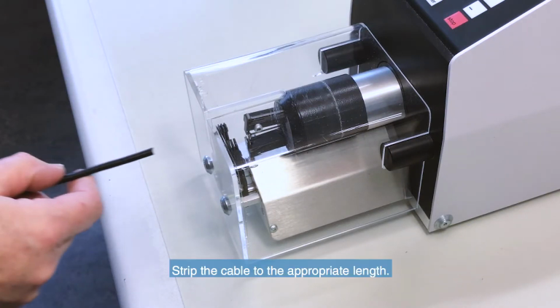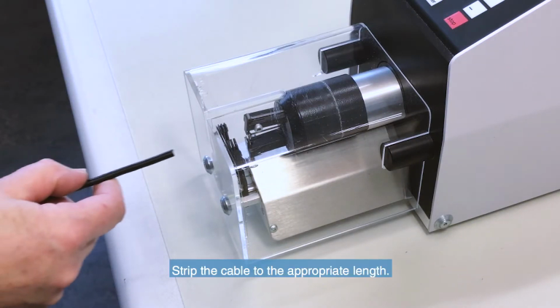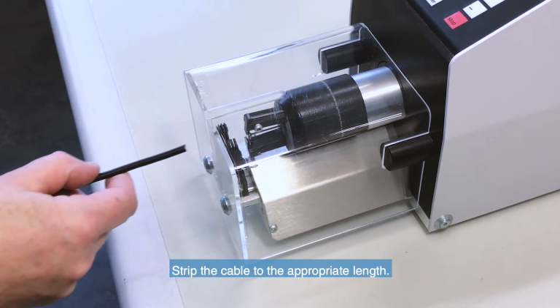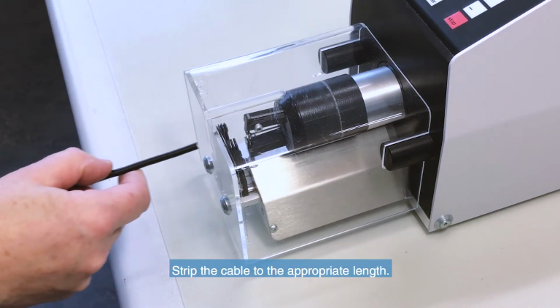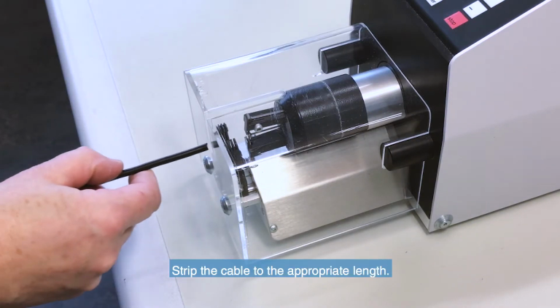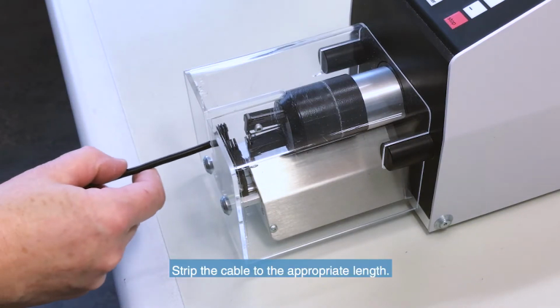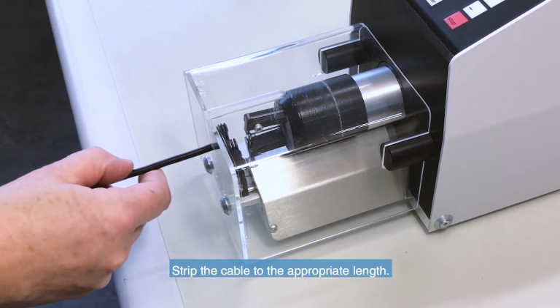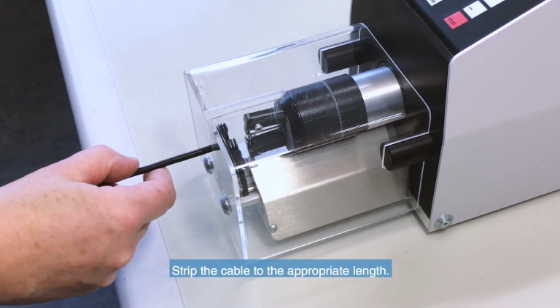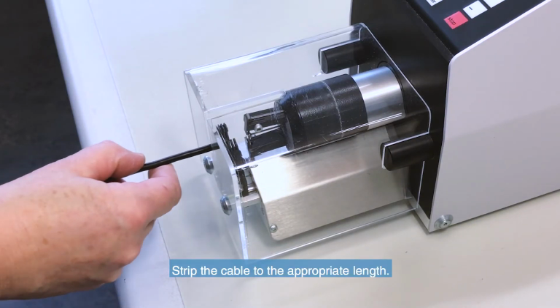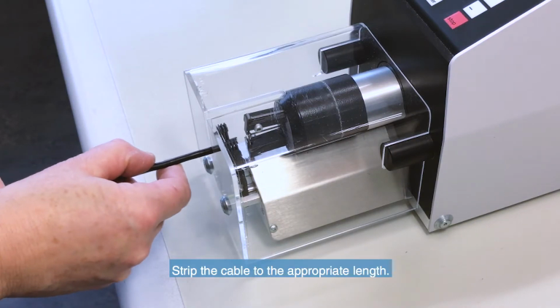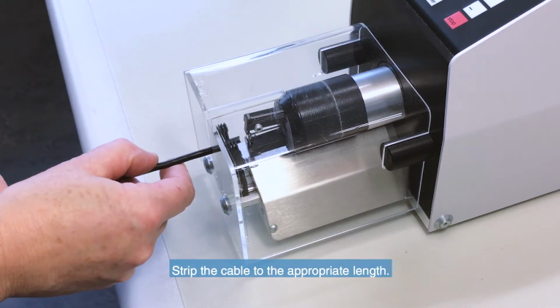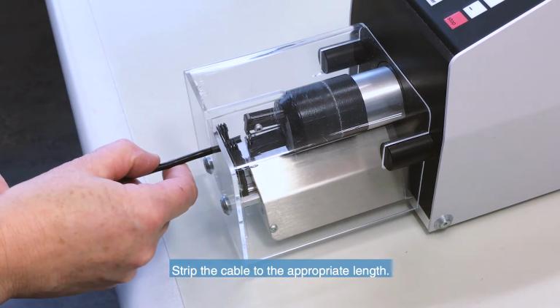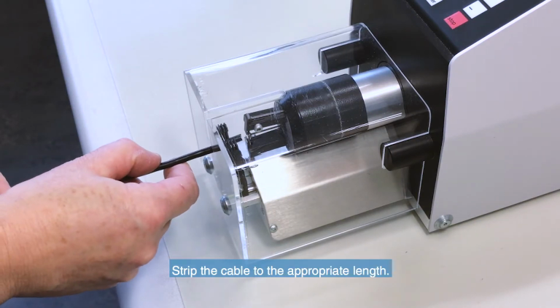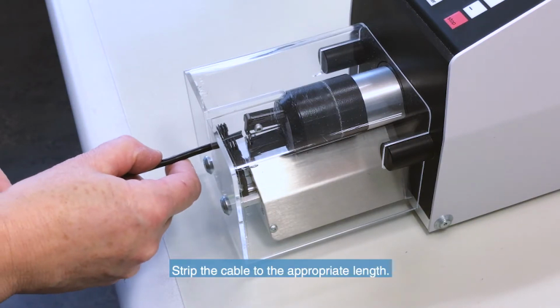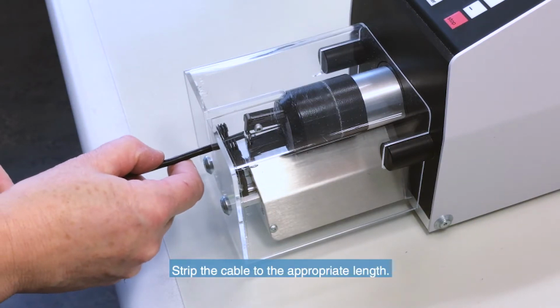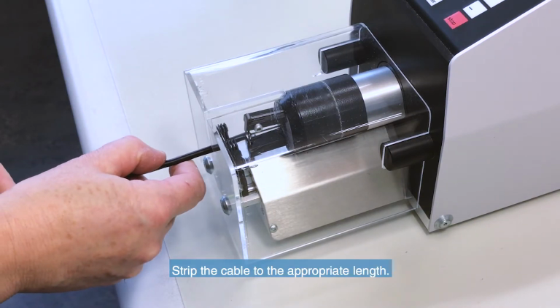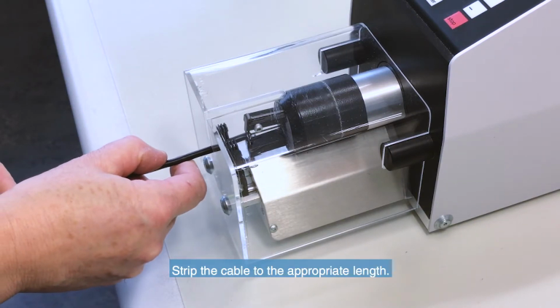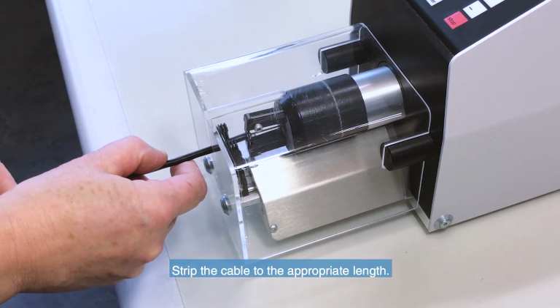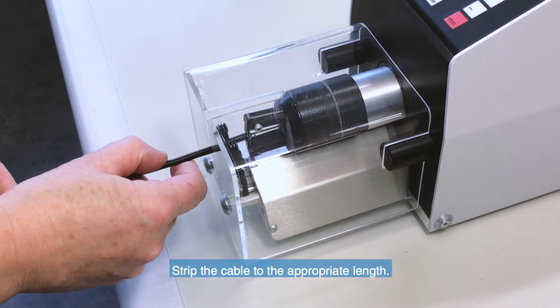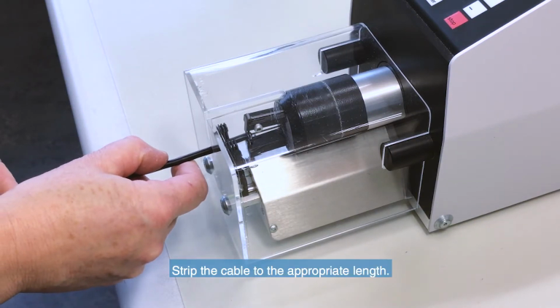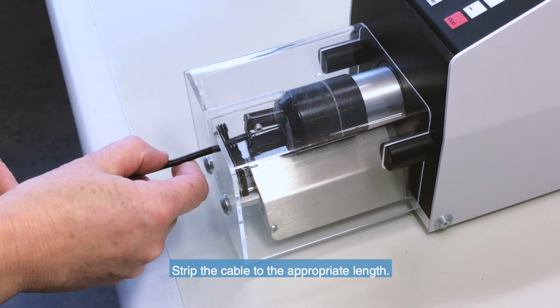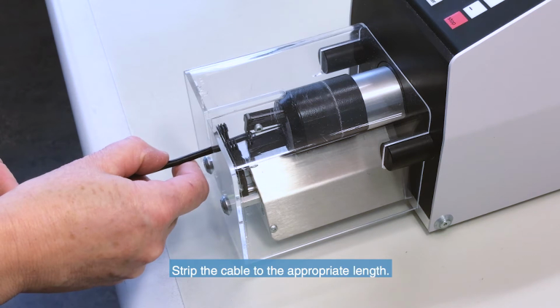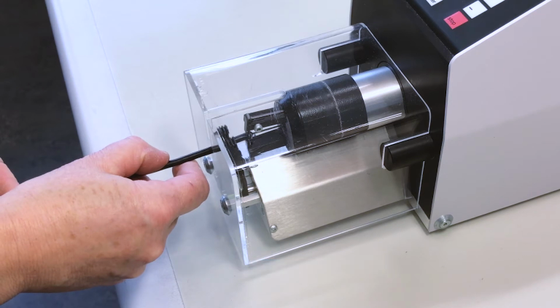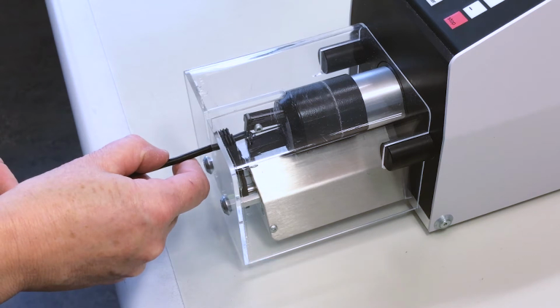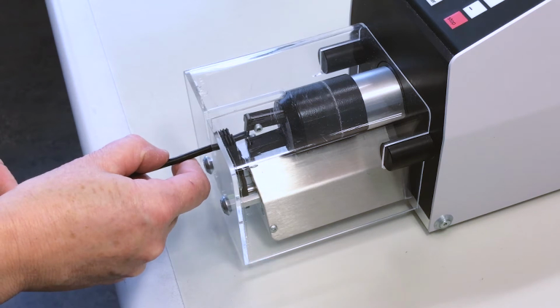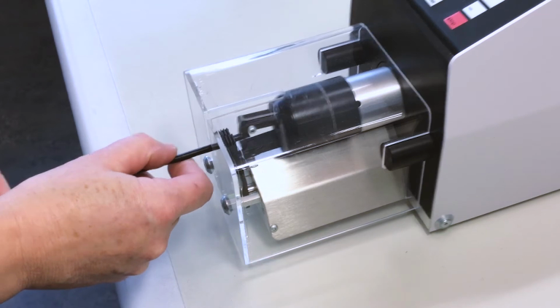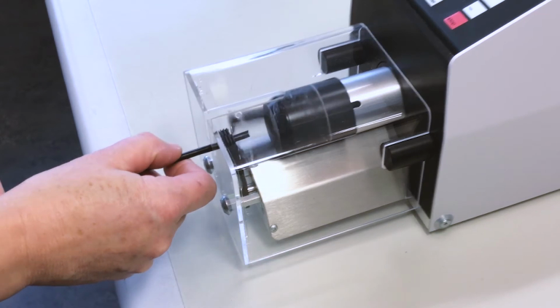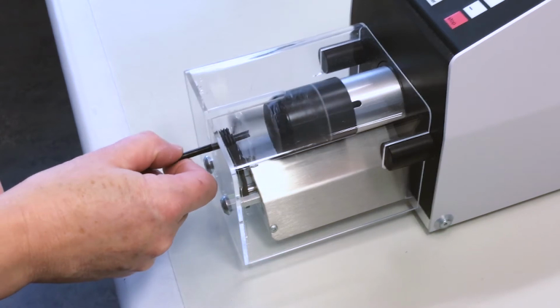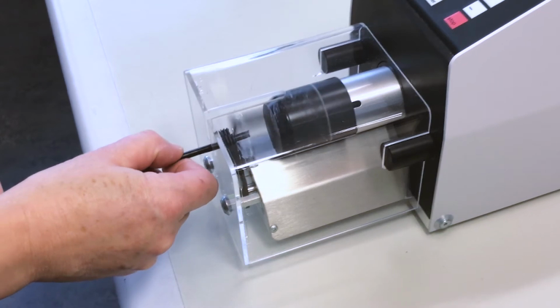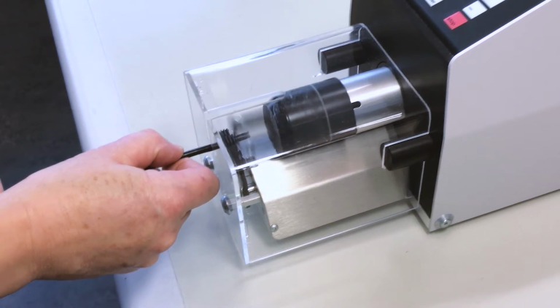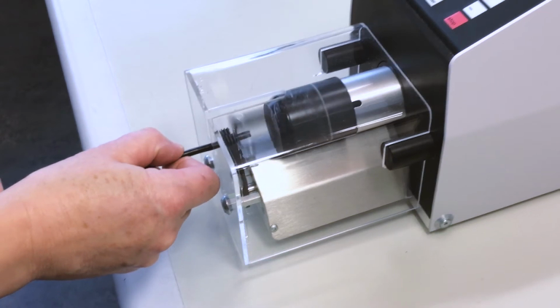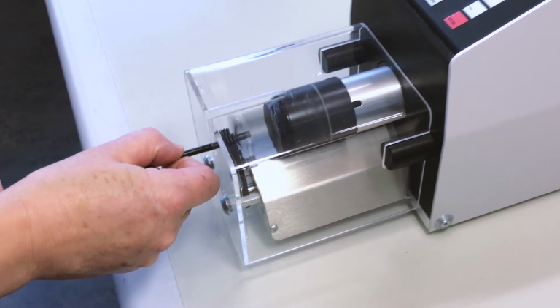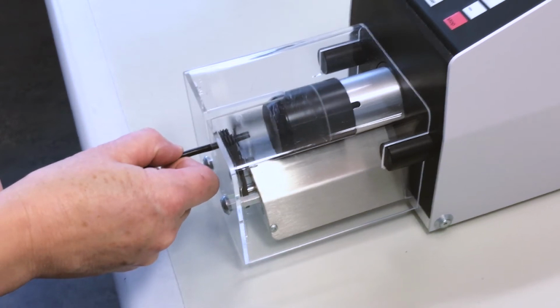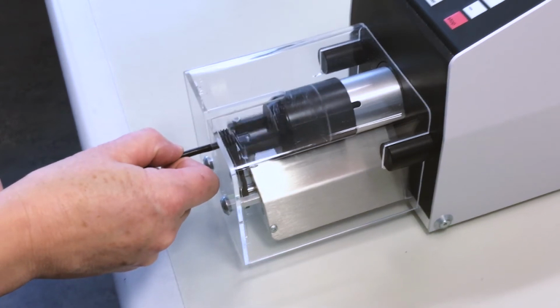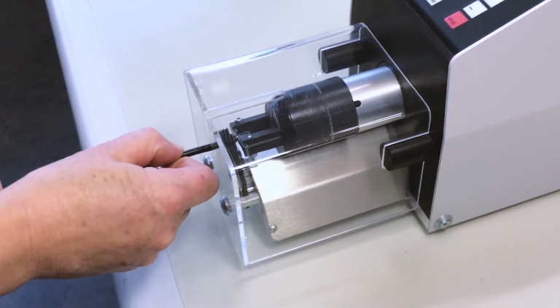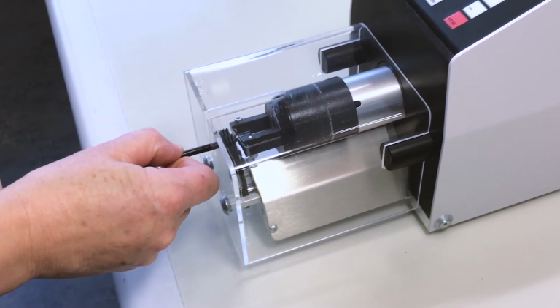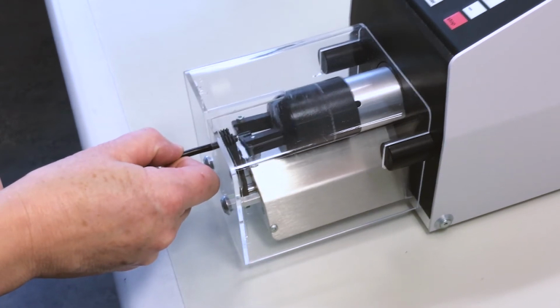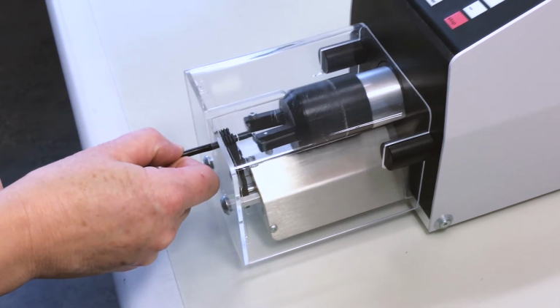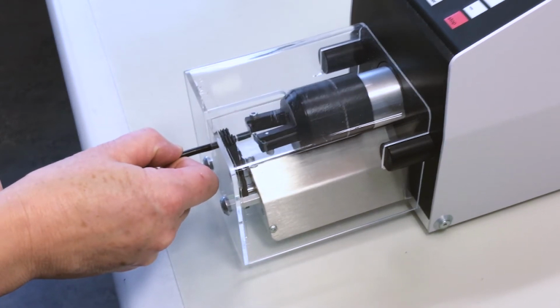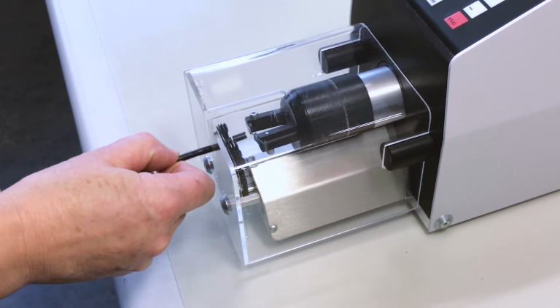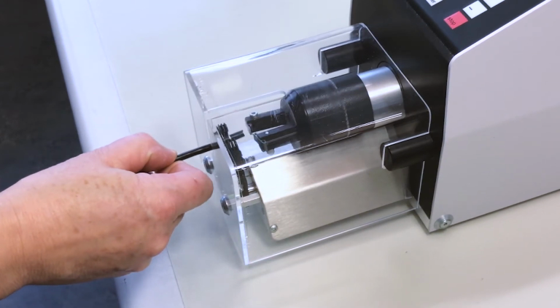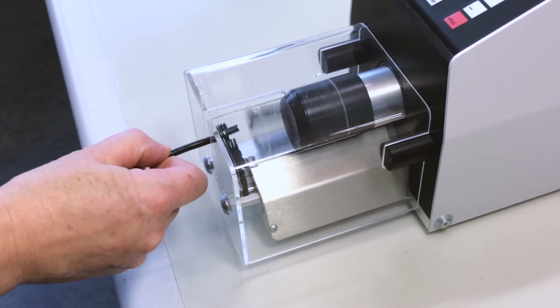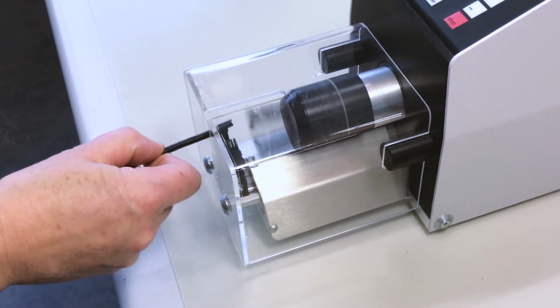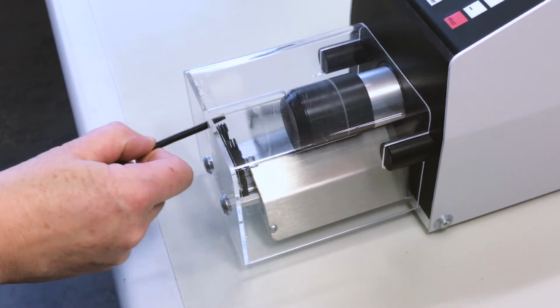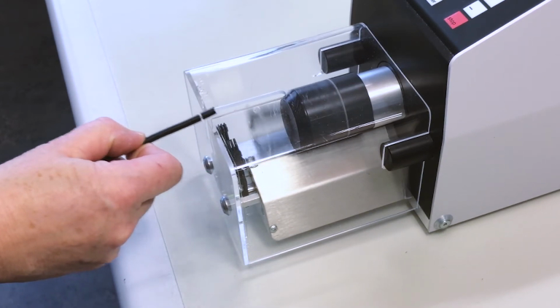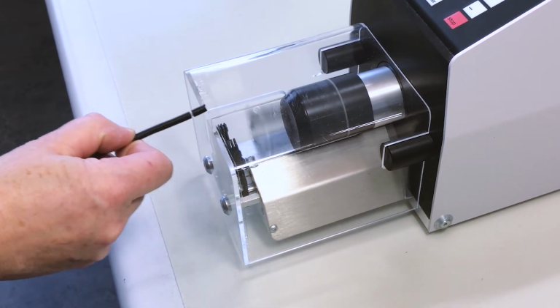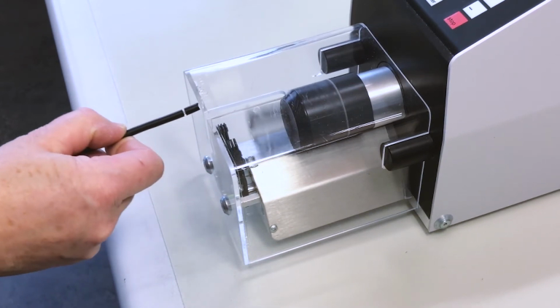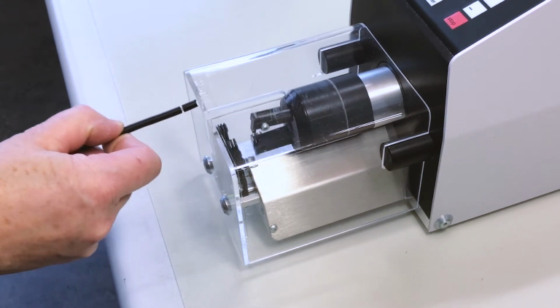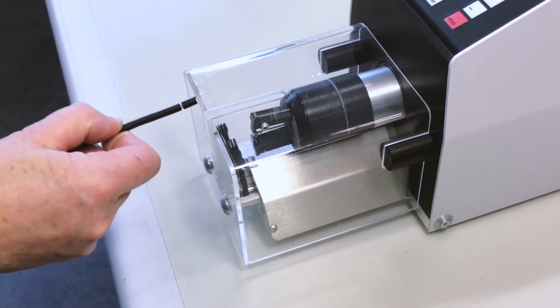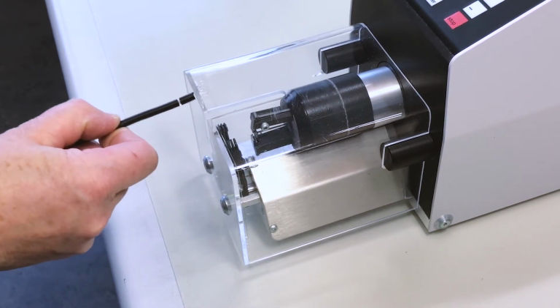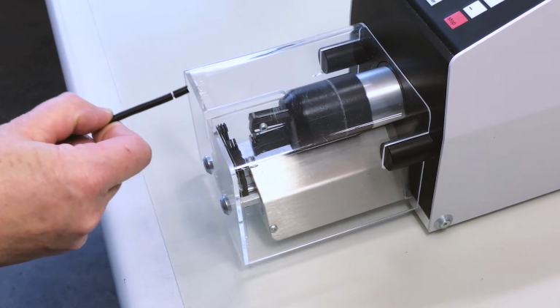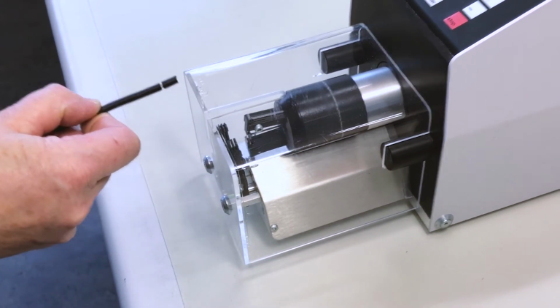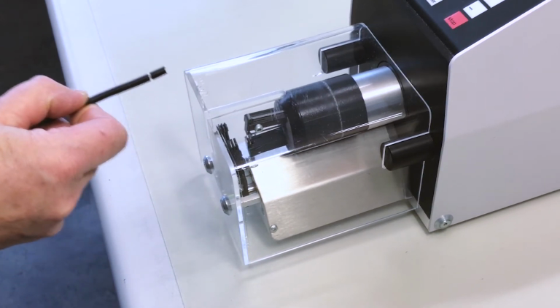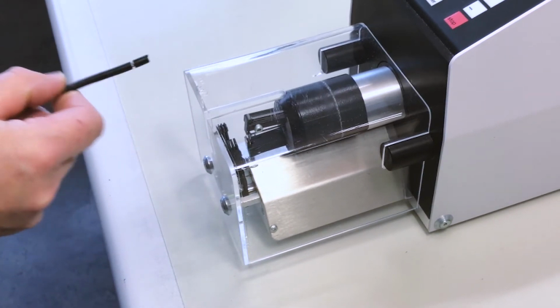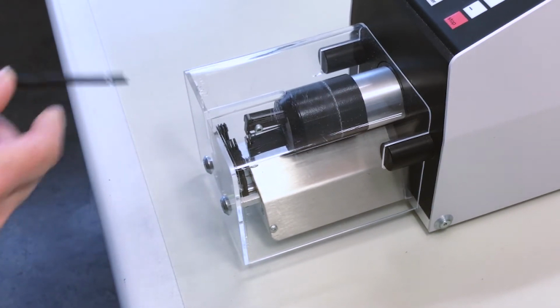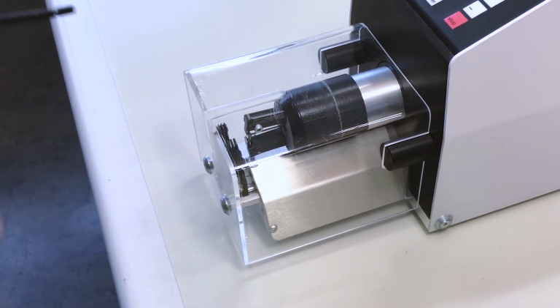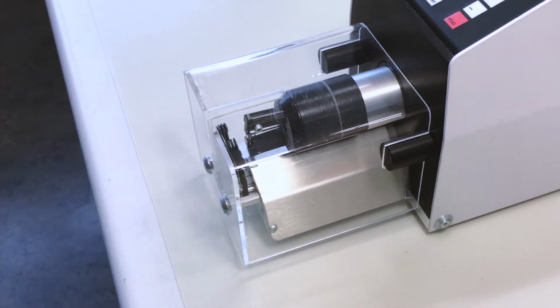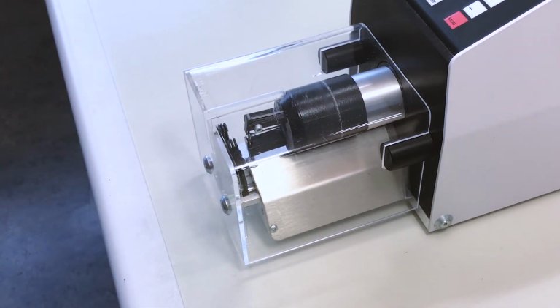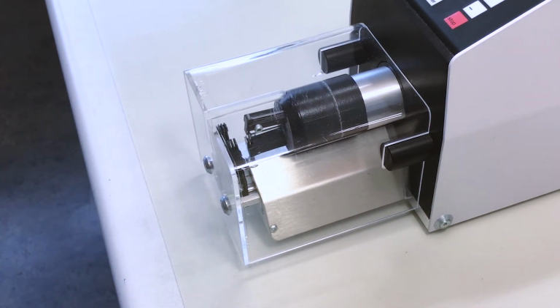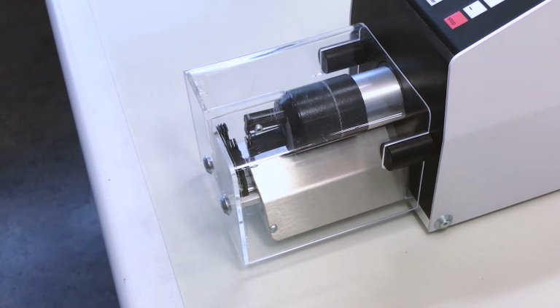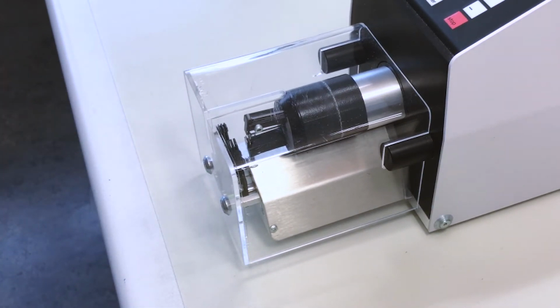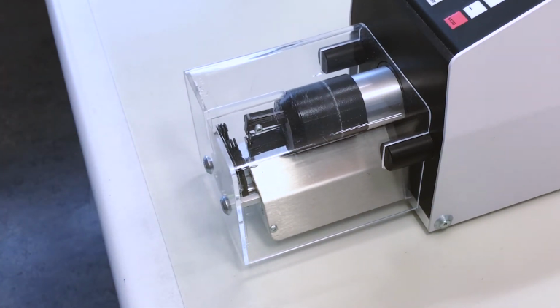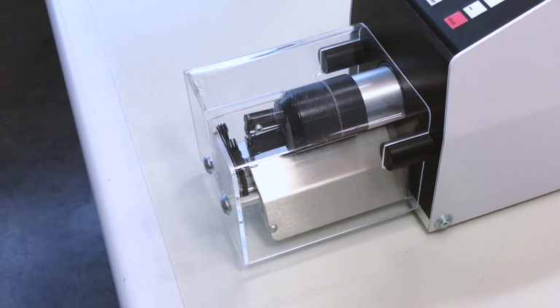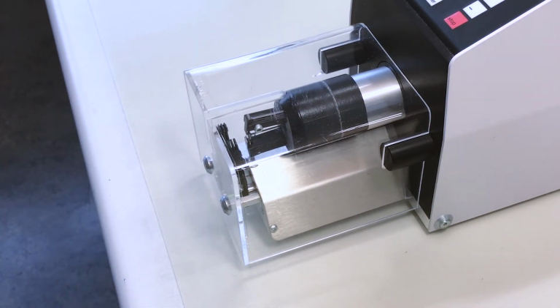Strip the cable to the appropriate length. Here we're using an automatic stripping machine for high volume production.